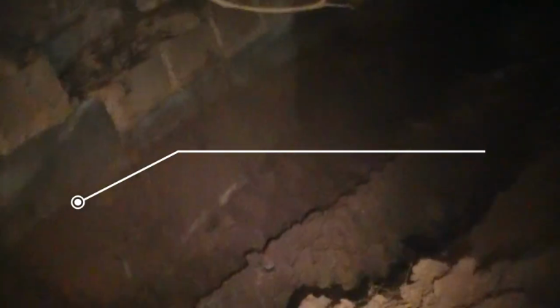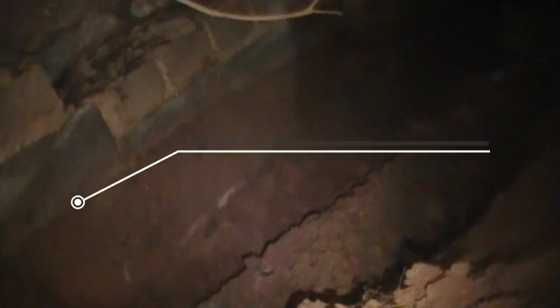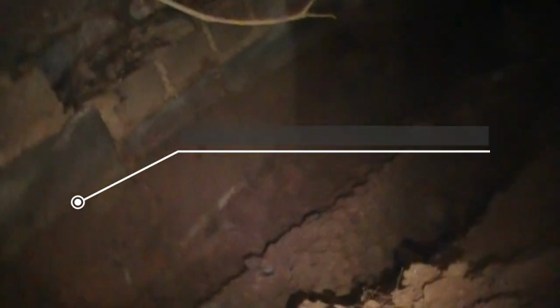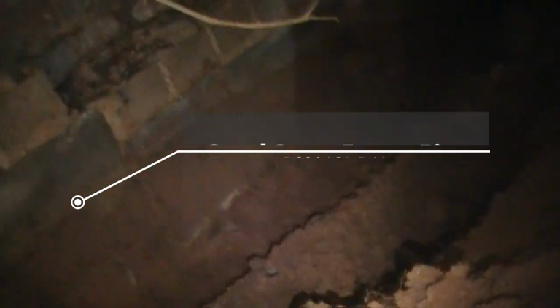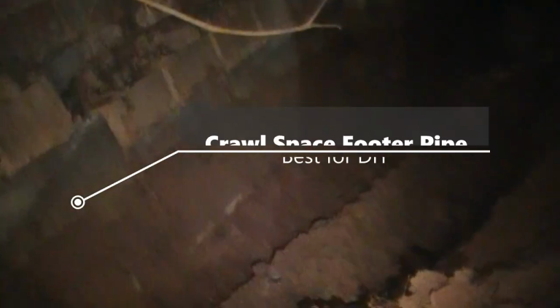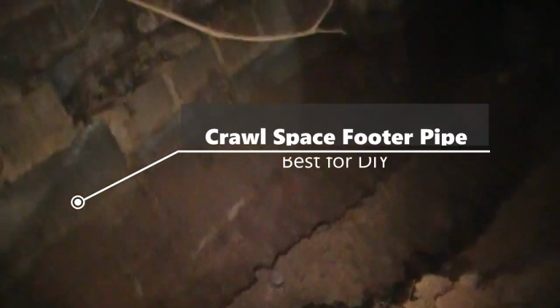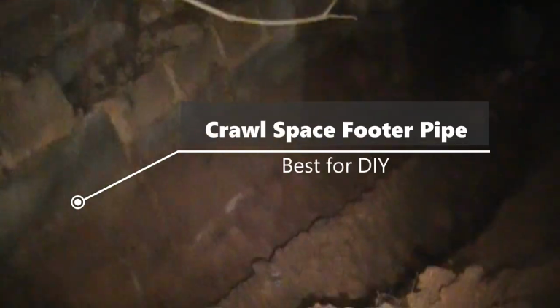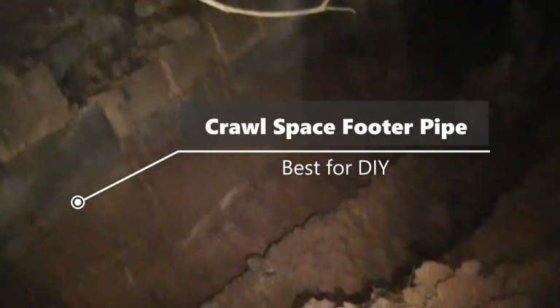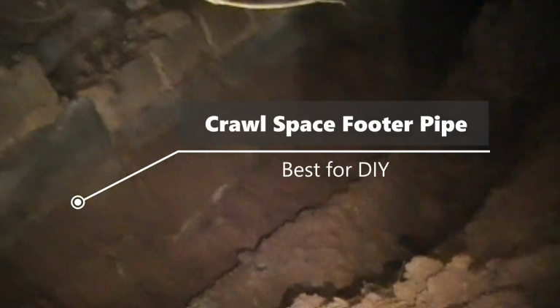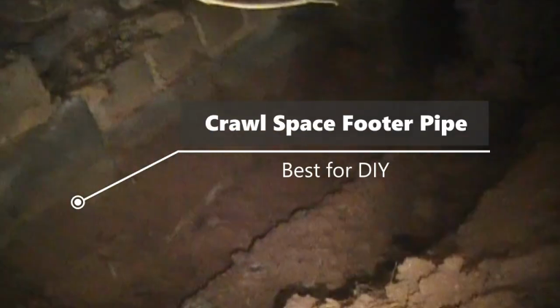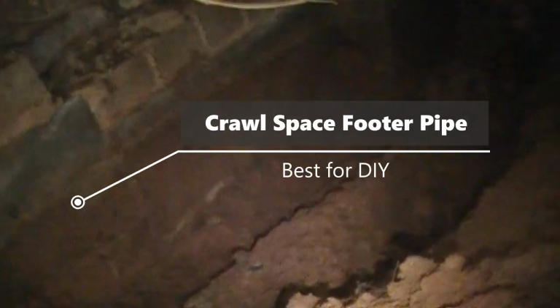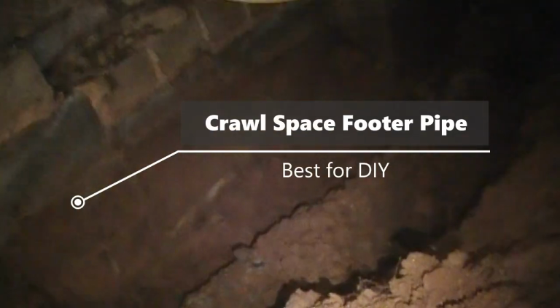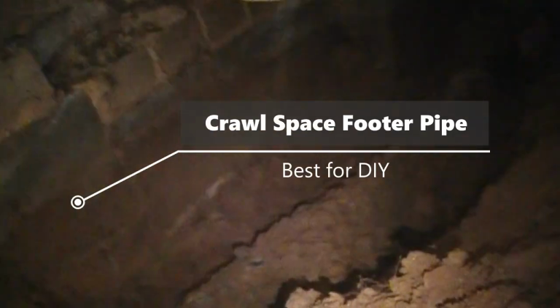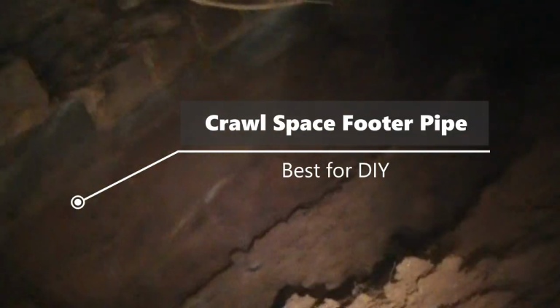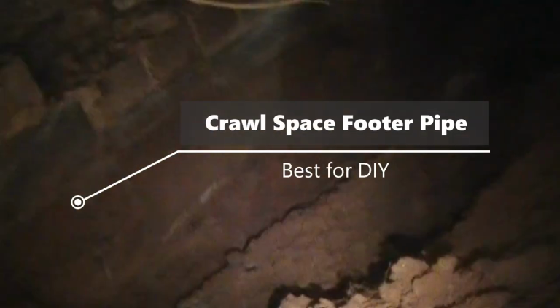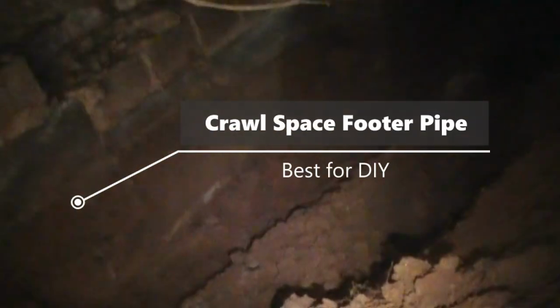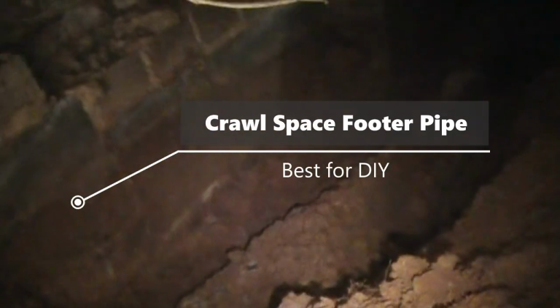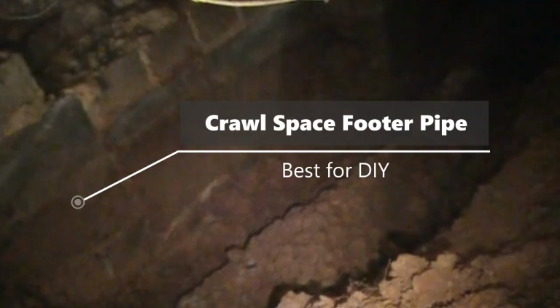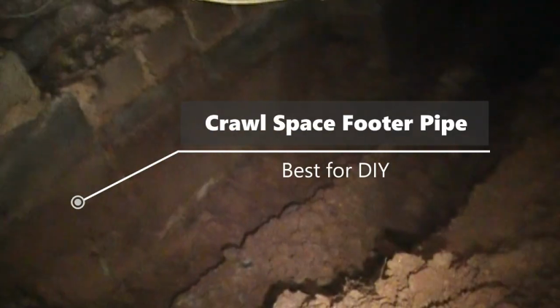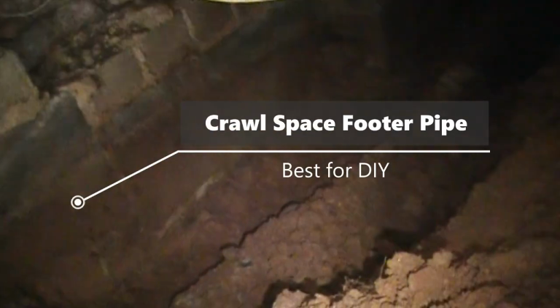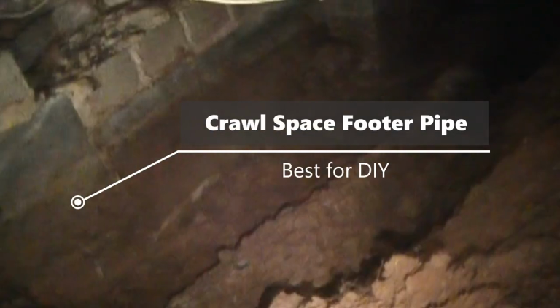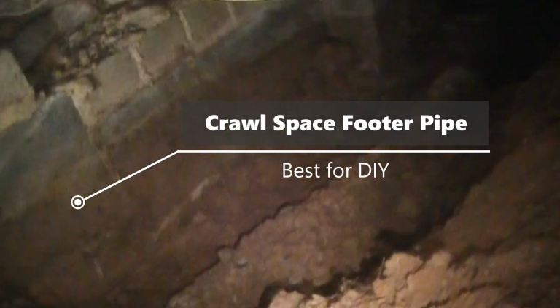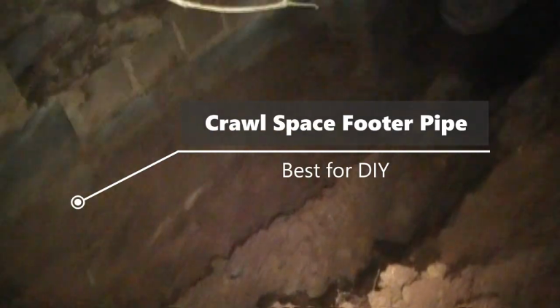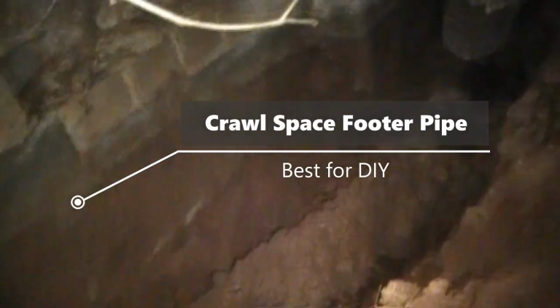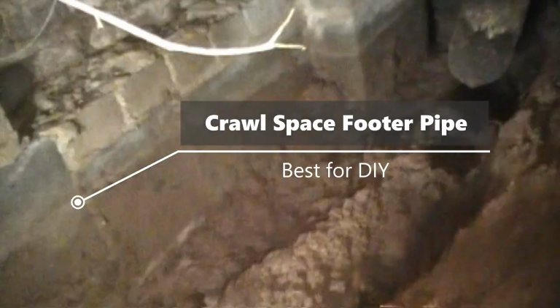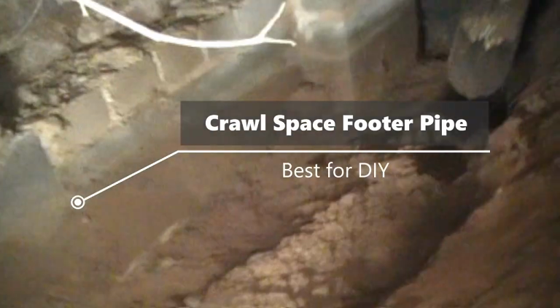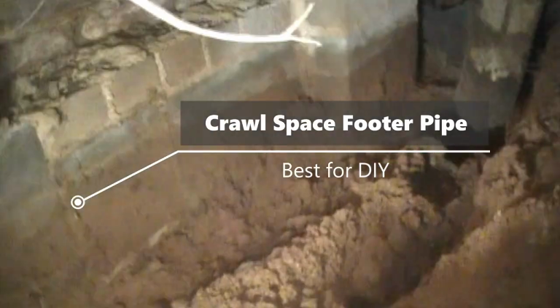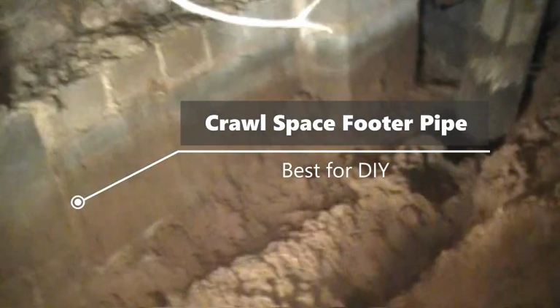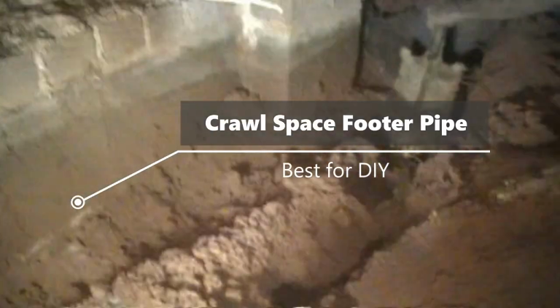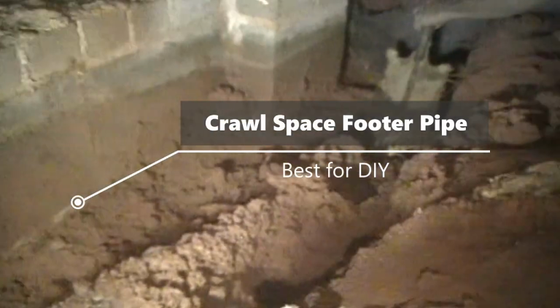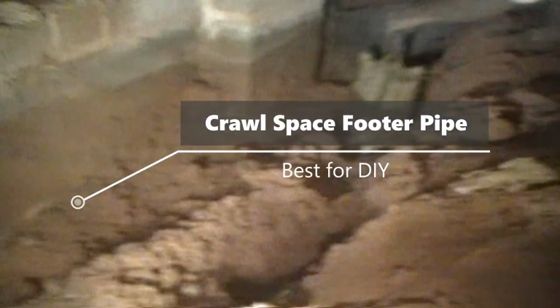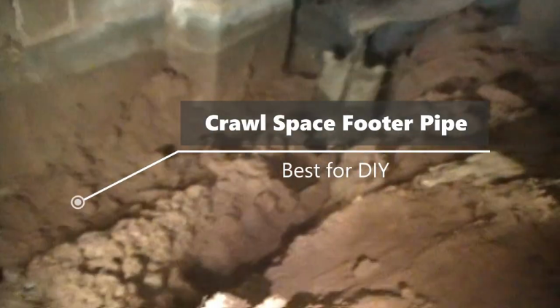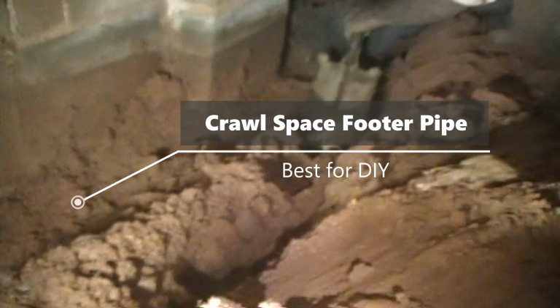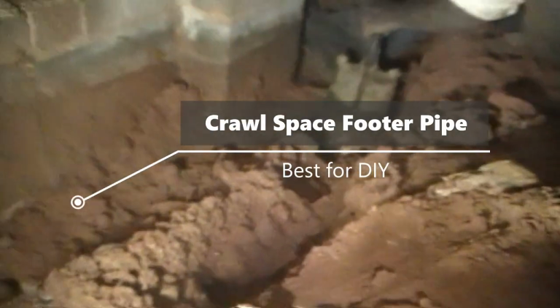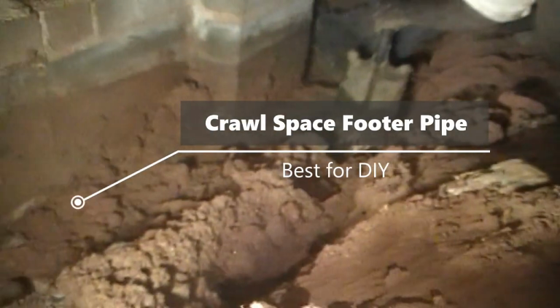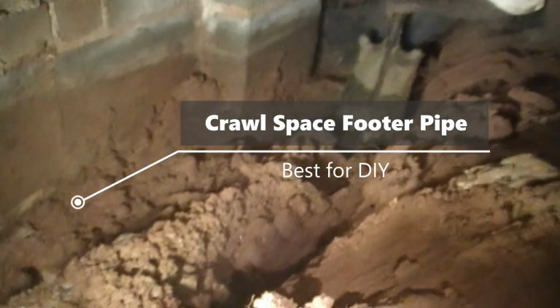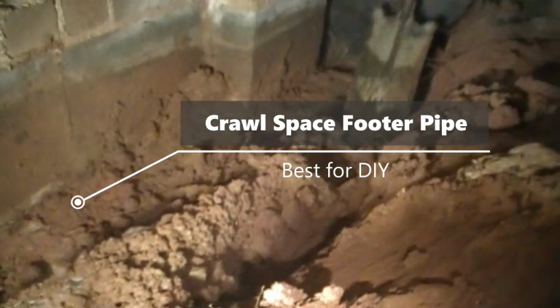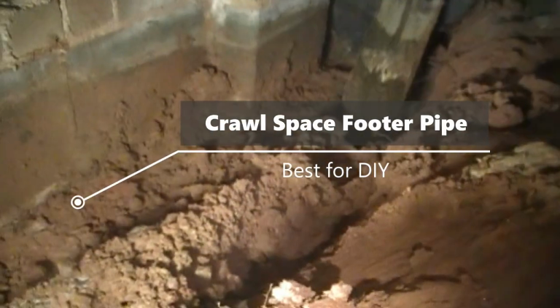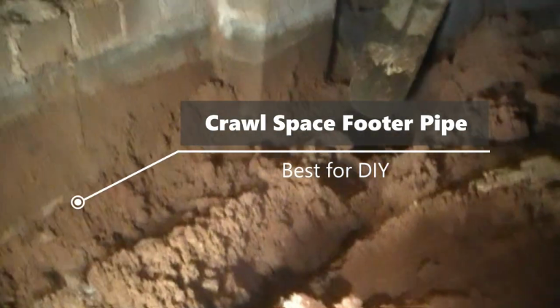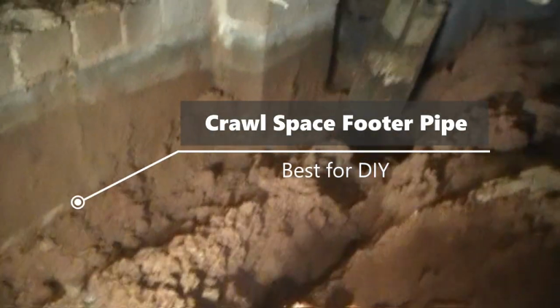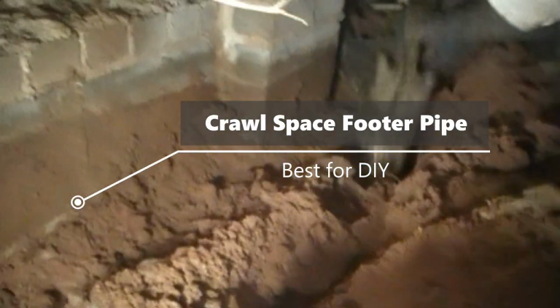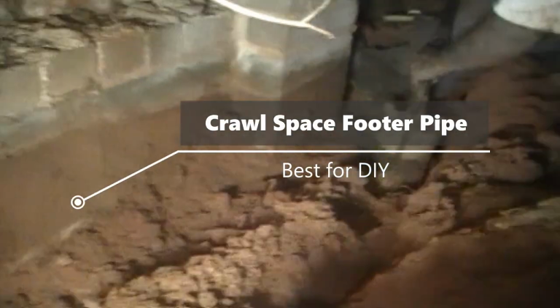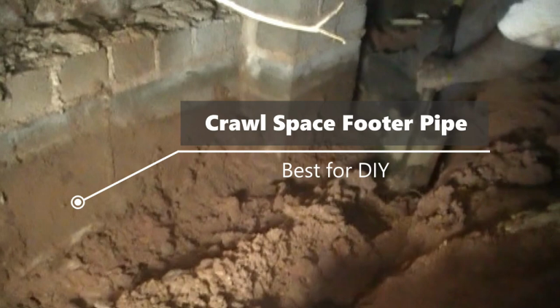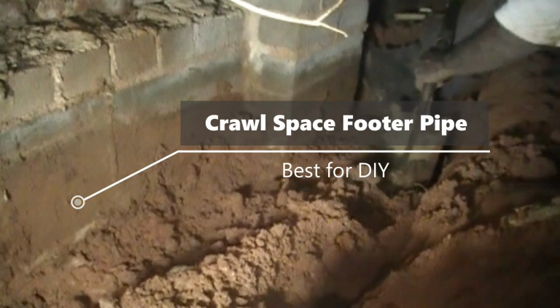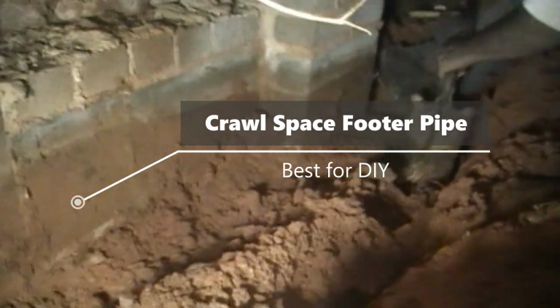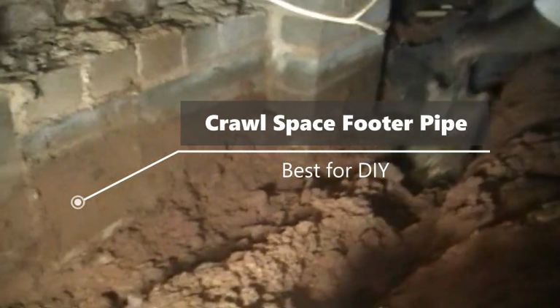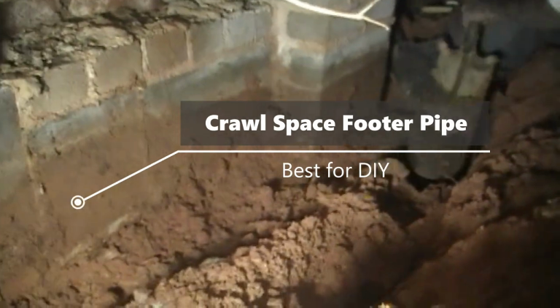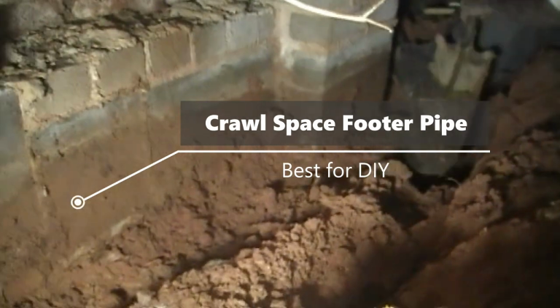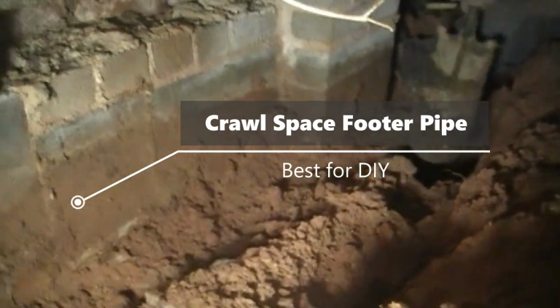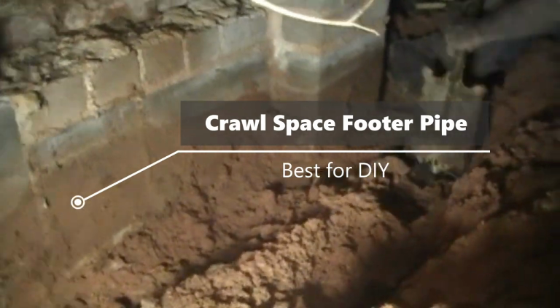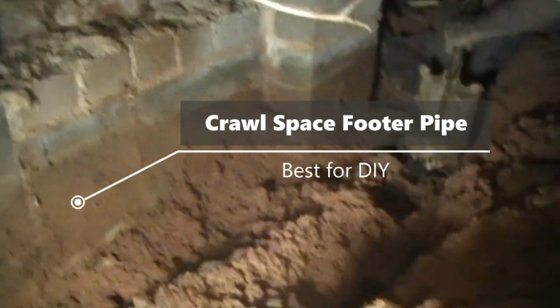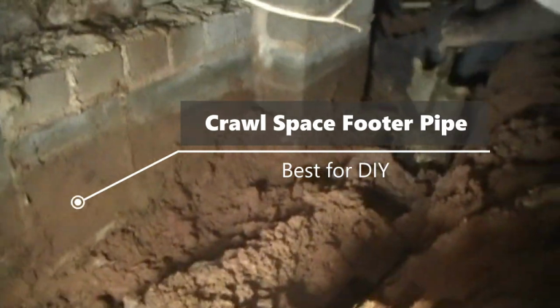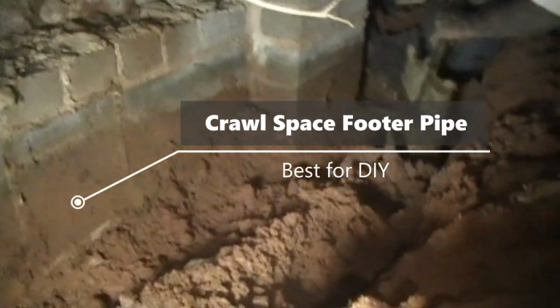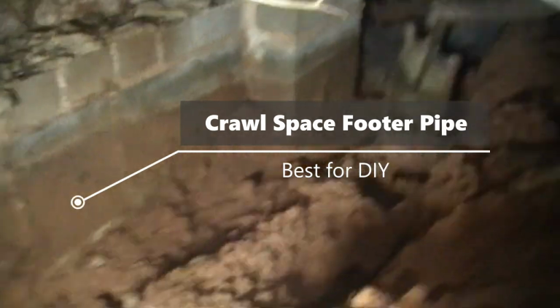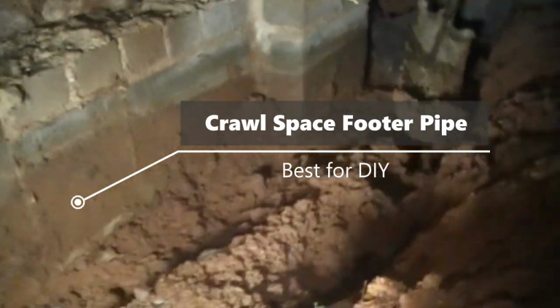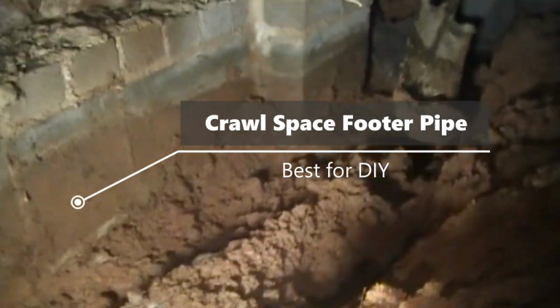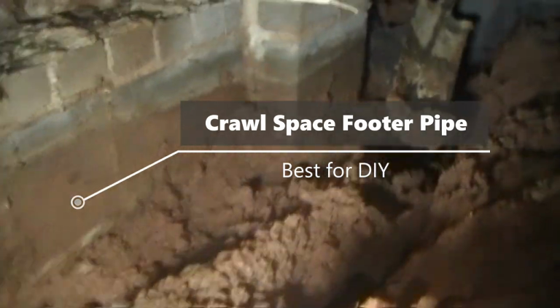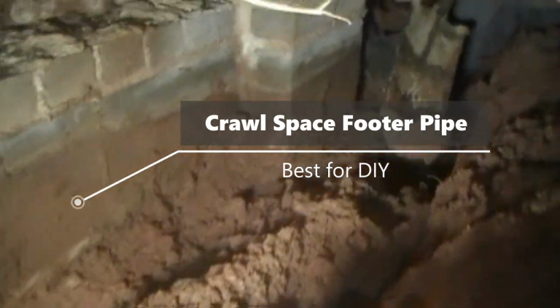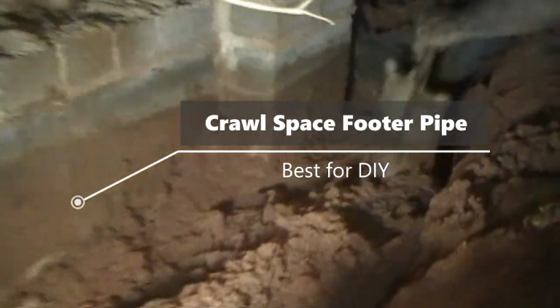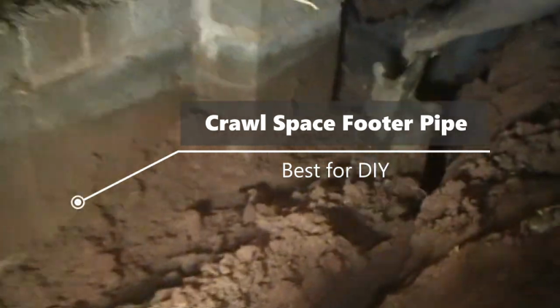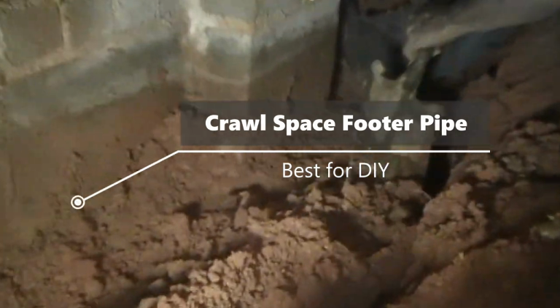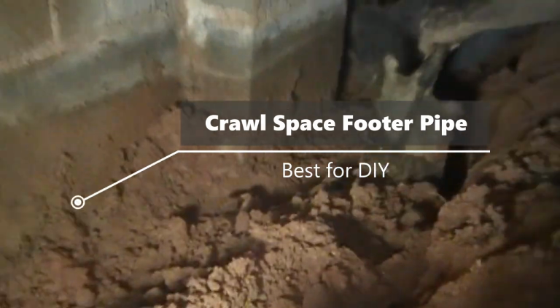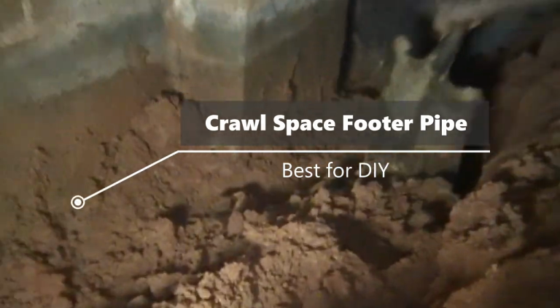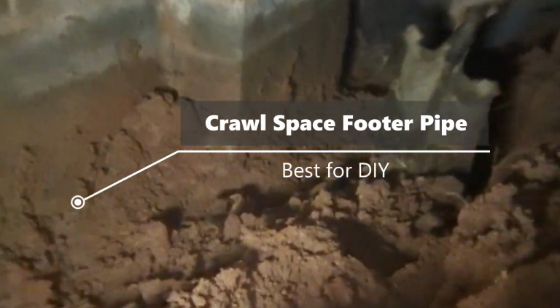Hey, good morning. Chuck here with Apple Drains. Let's take a look at working in a crawl space, putting in the footer tiles.